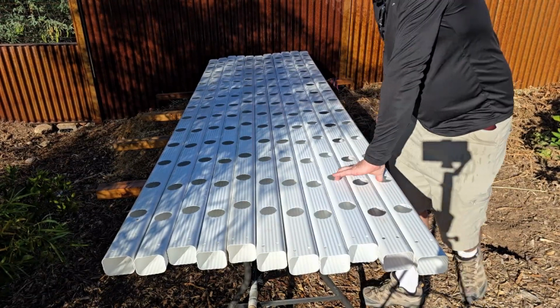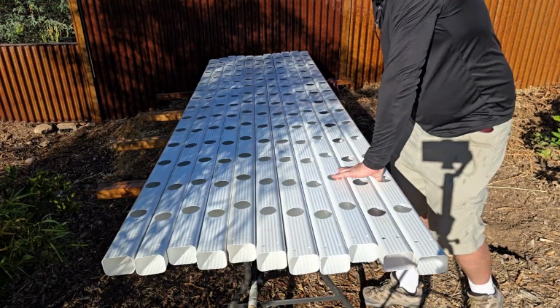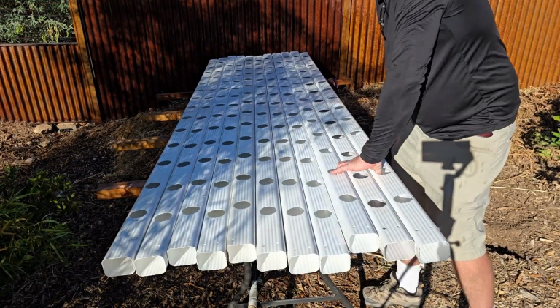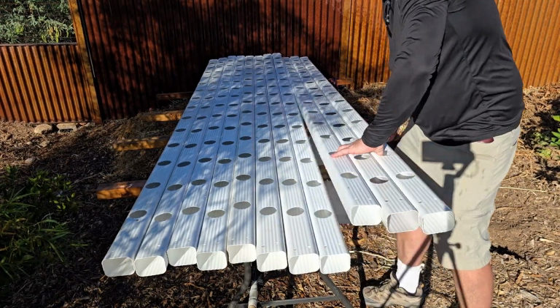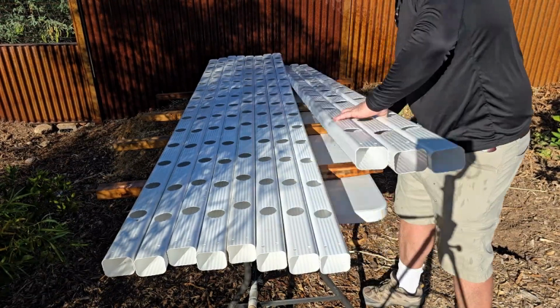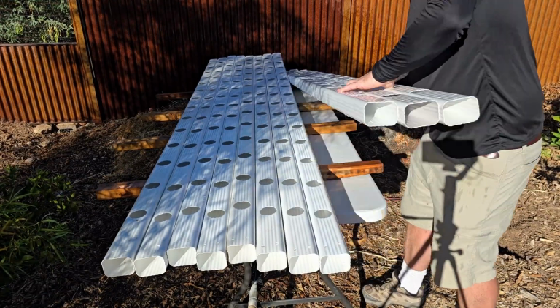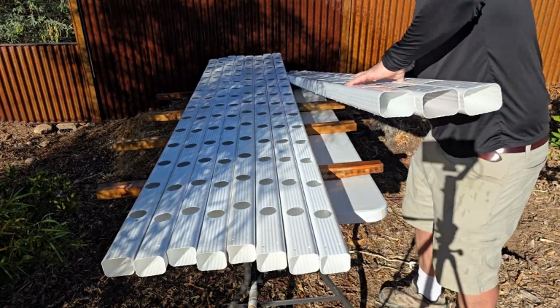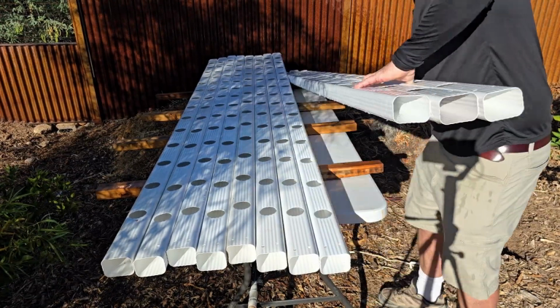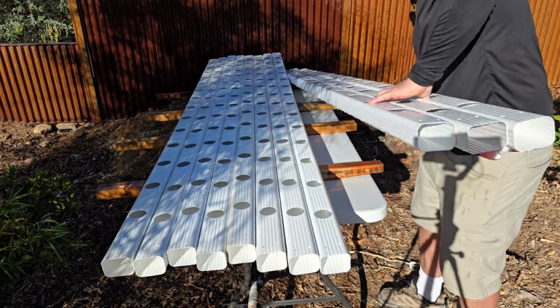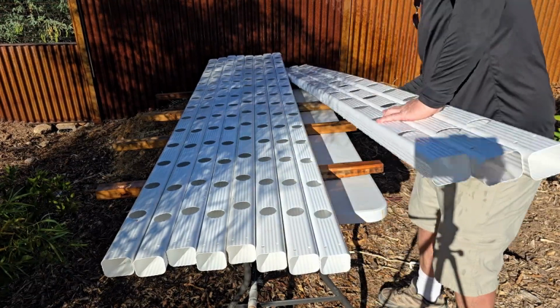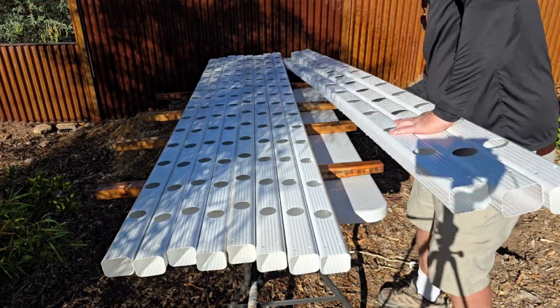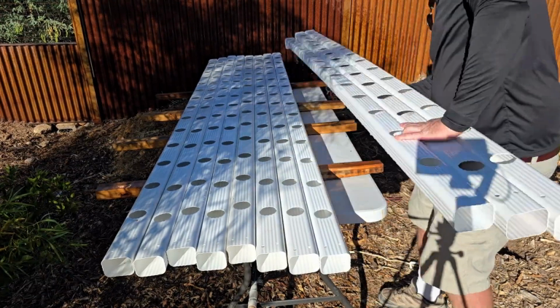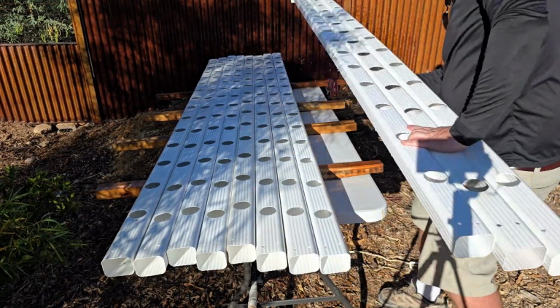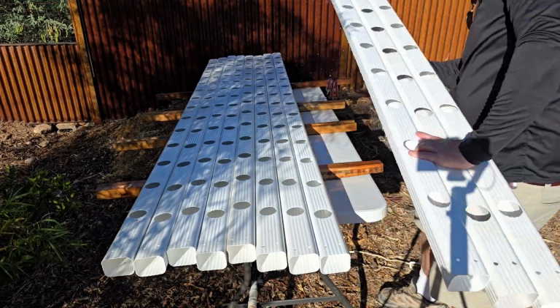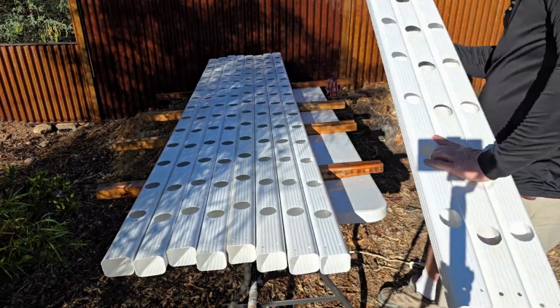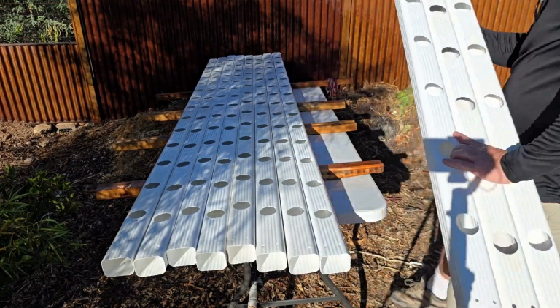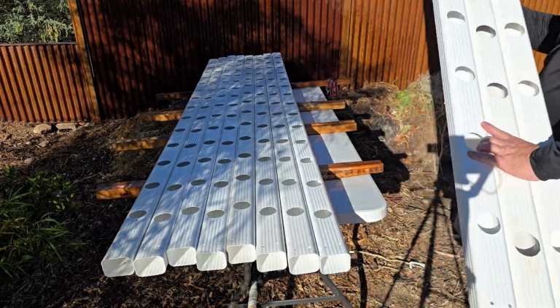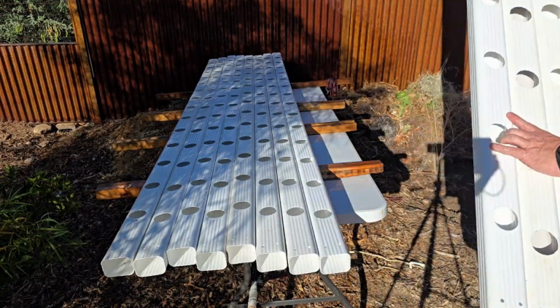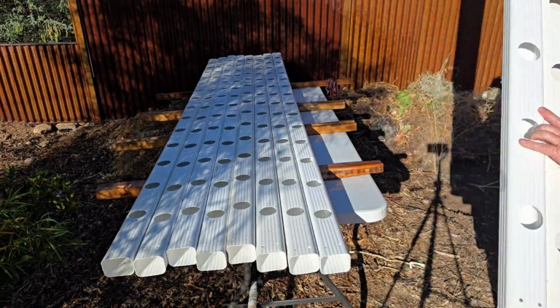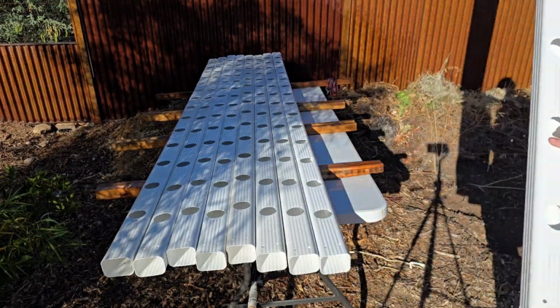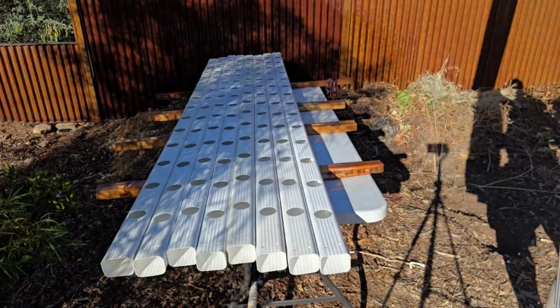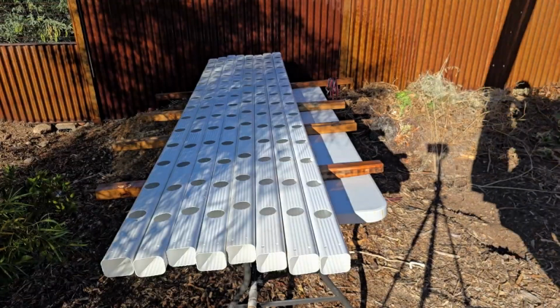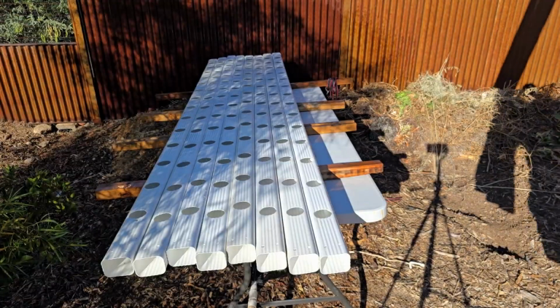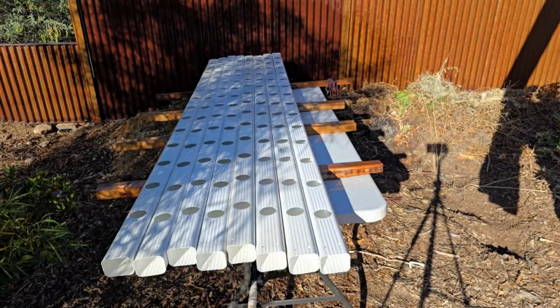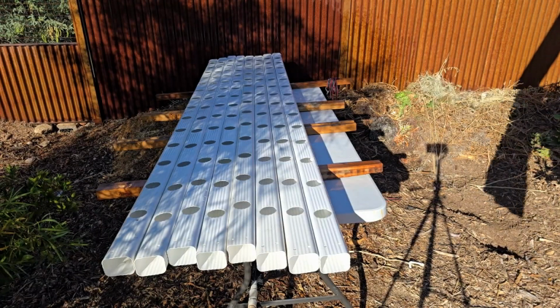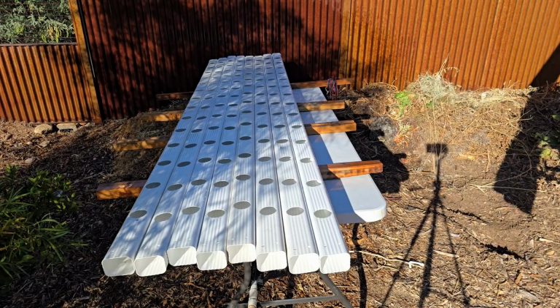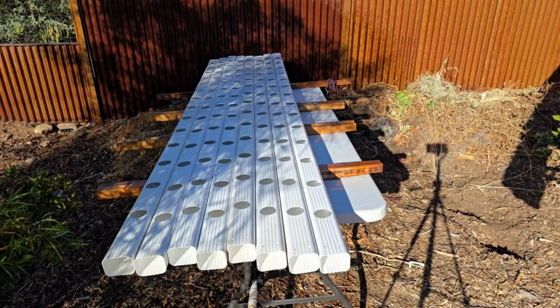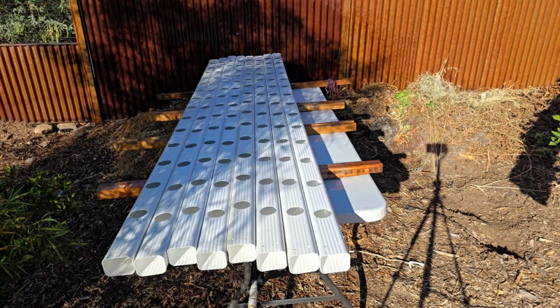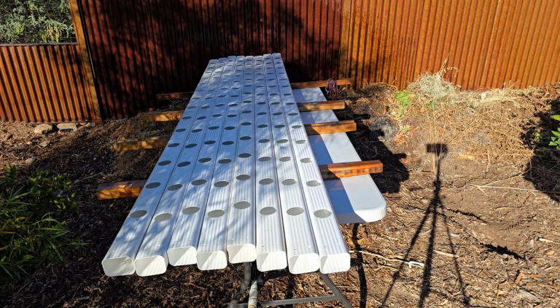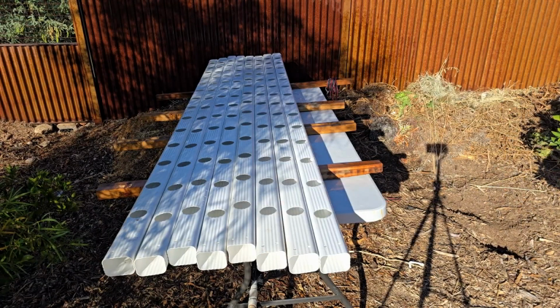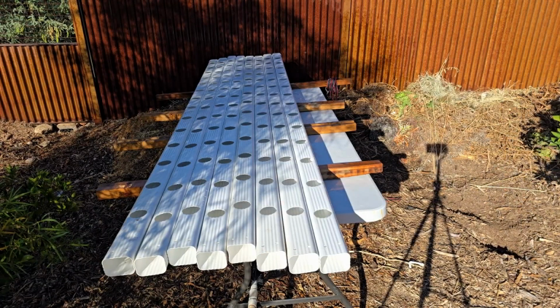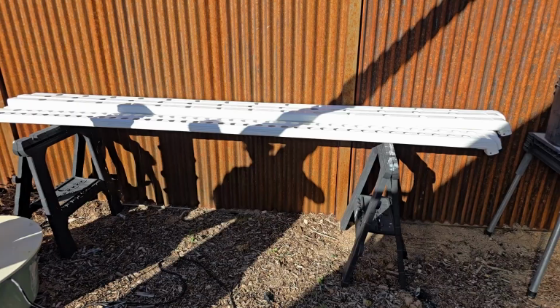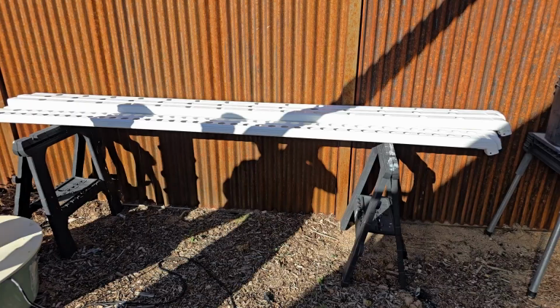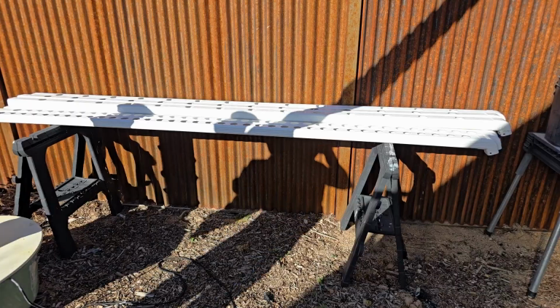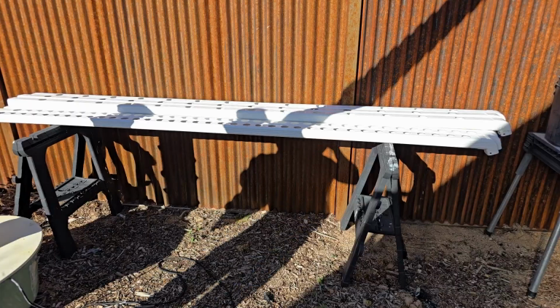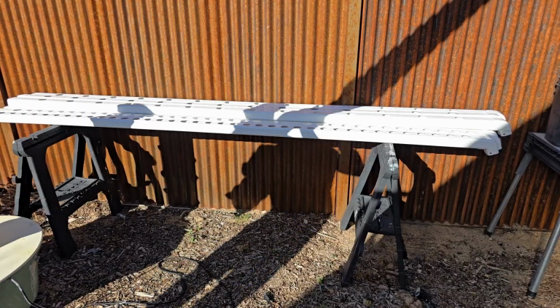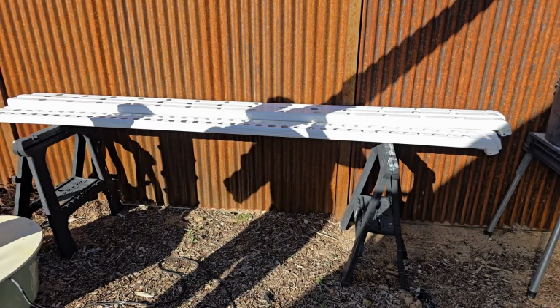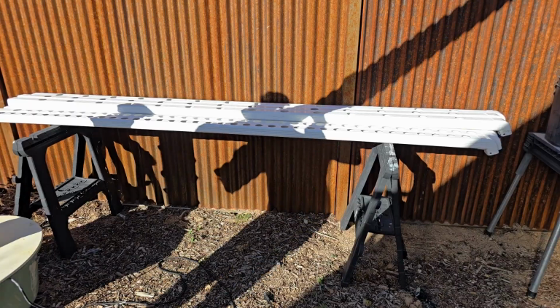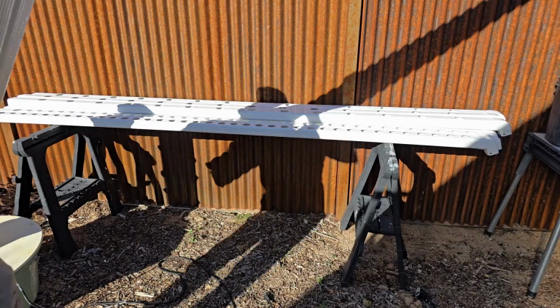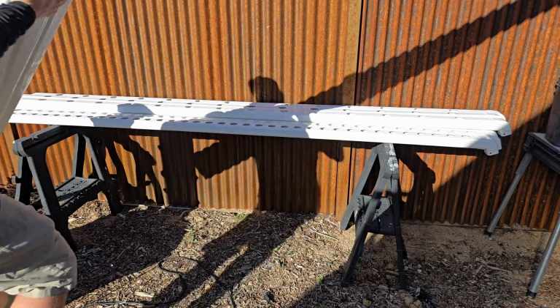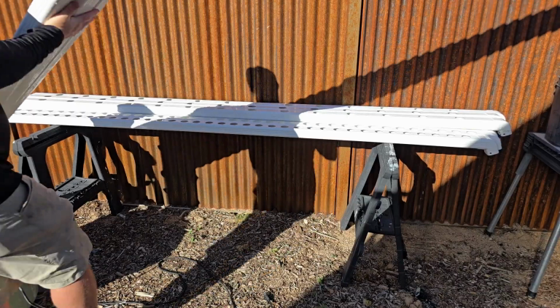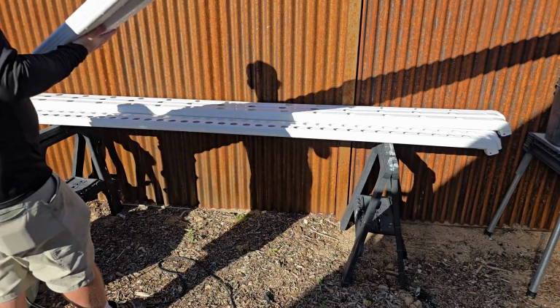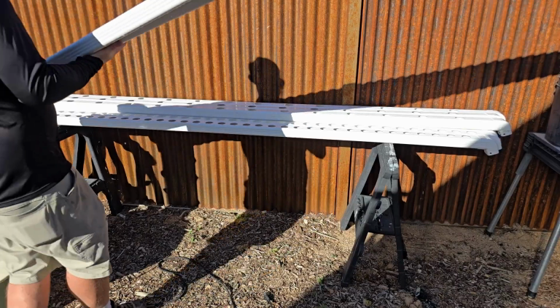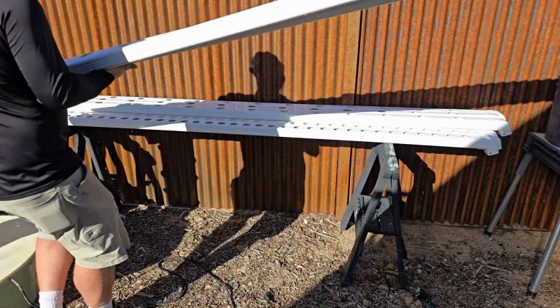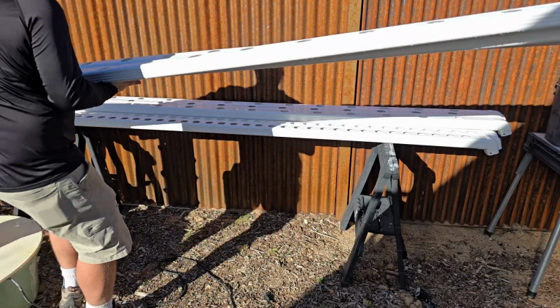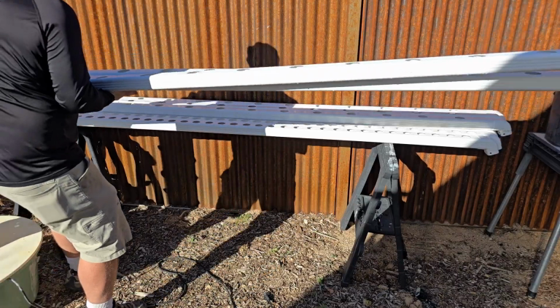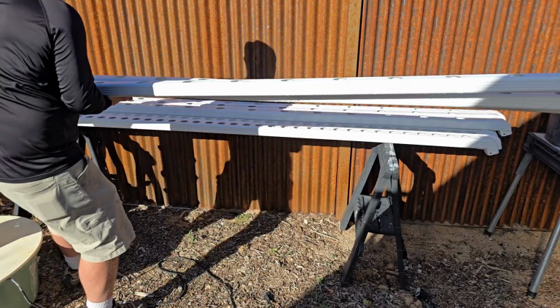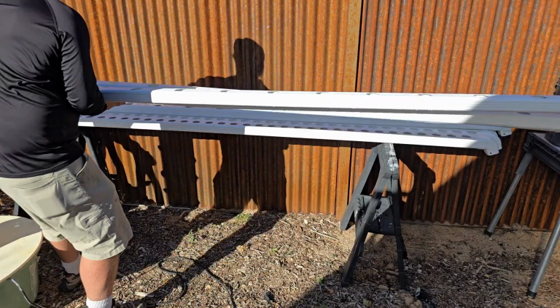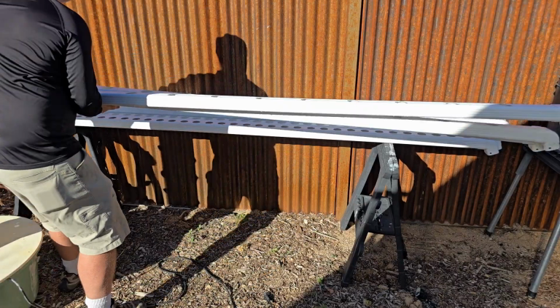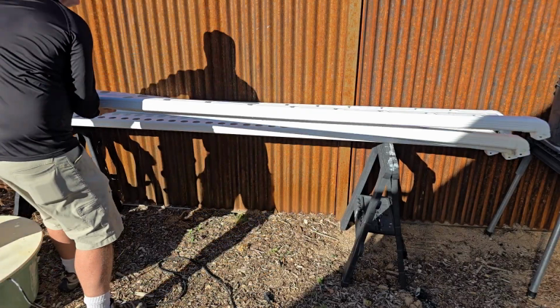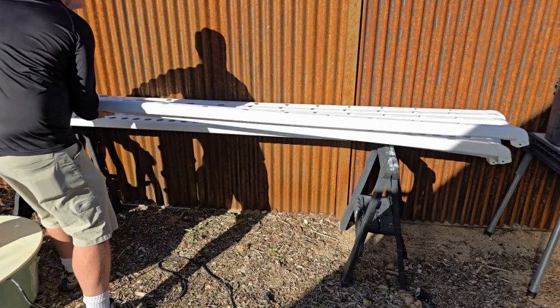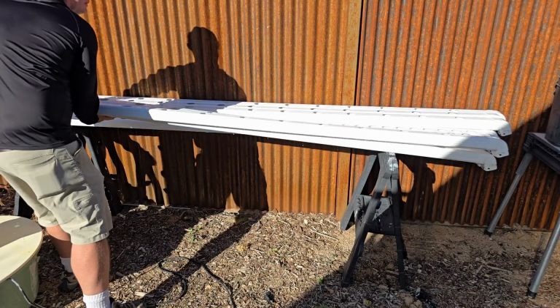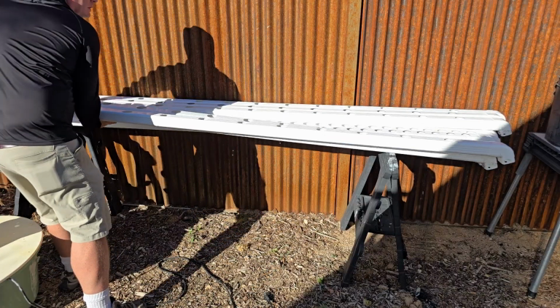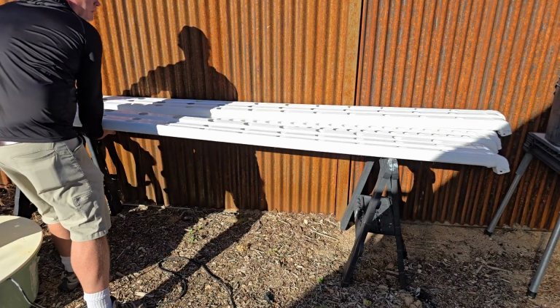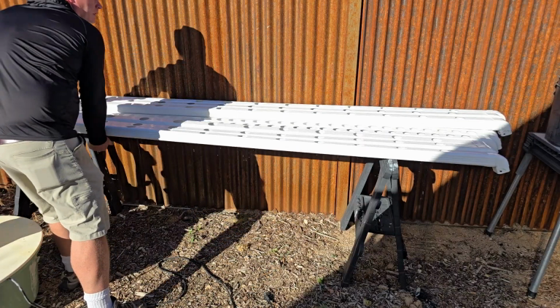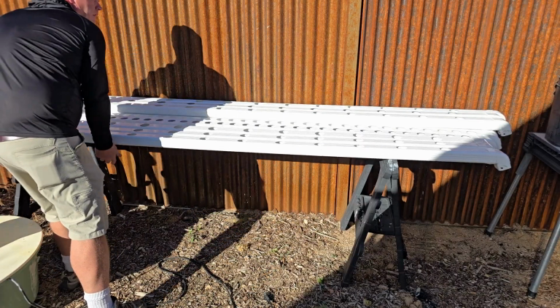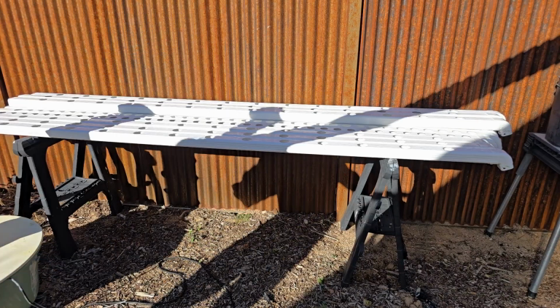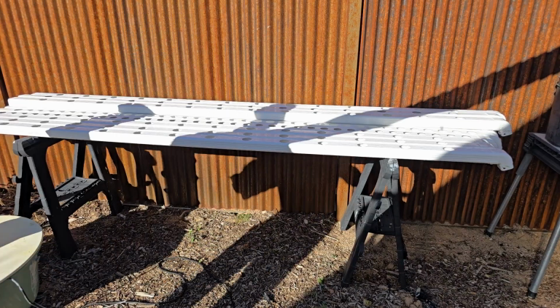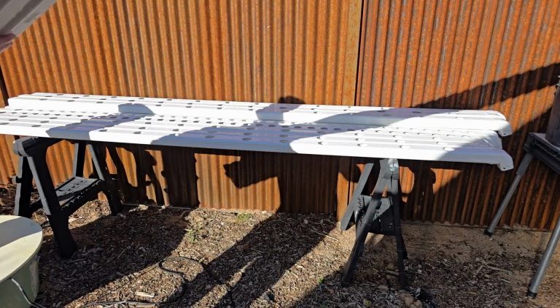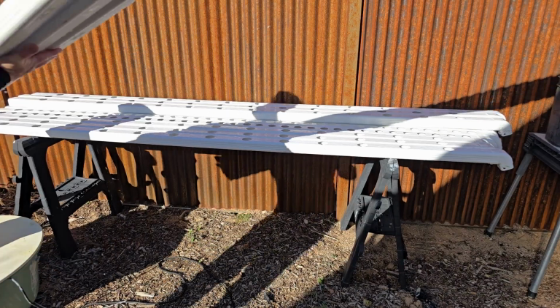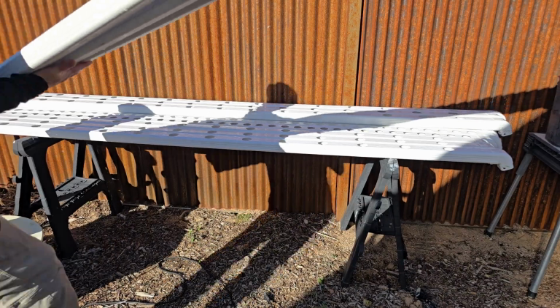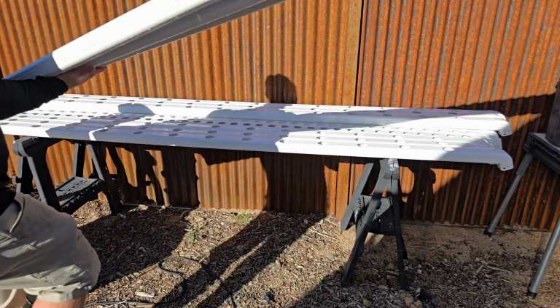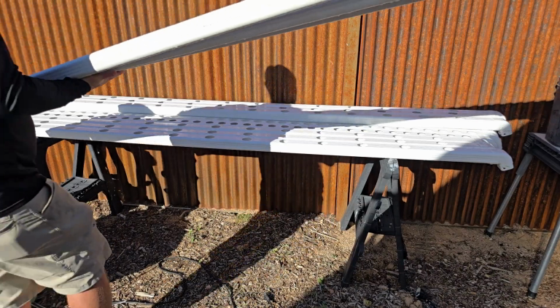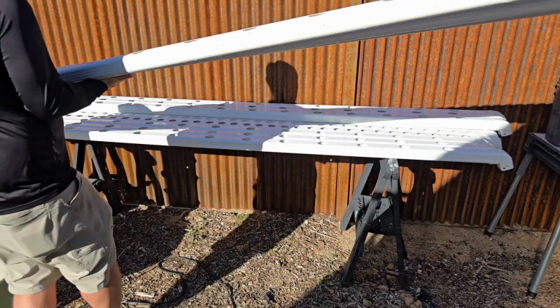I use a mixture of Dawn dish soap — because it's biodegradable — and bleach to sterilize everything. After a good rinsing, everything gets left out in the sun to dry and help the chlorine and the bleach evaporate.